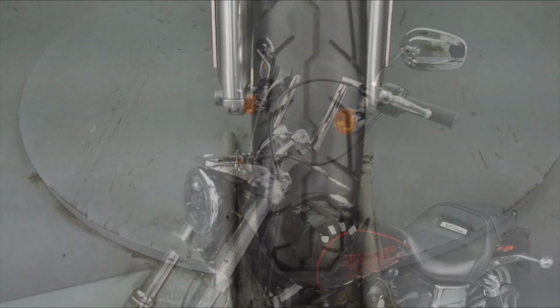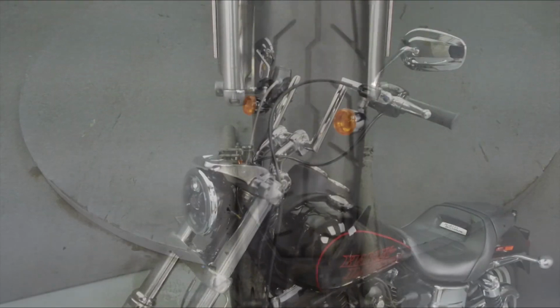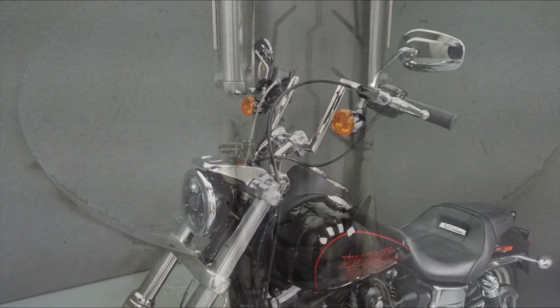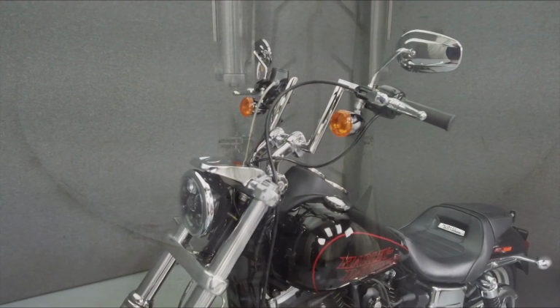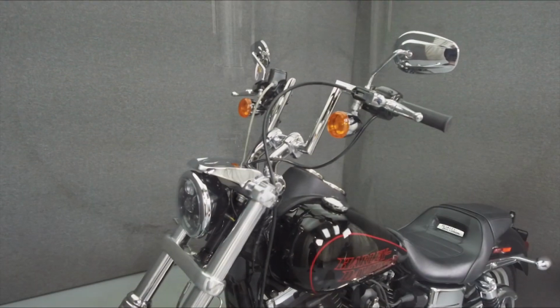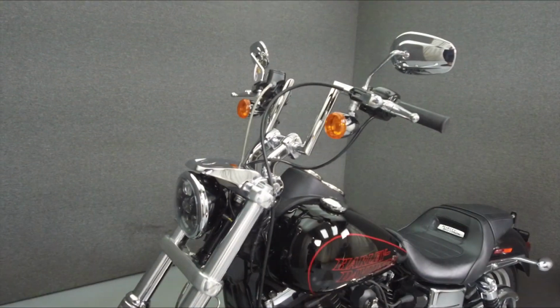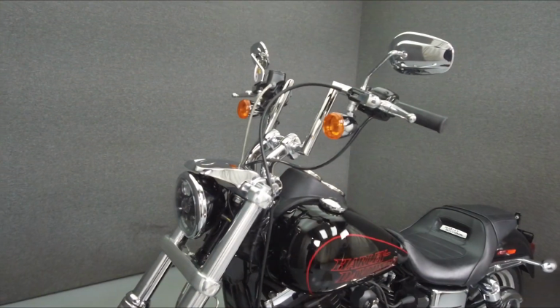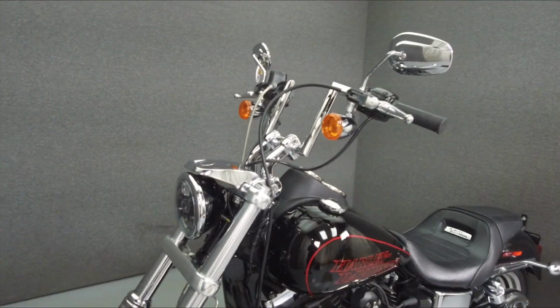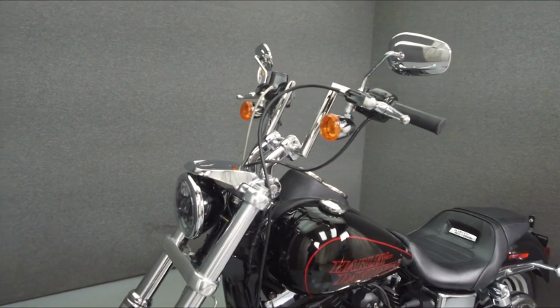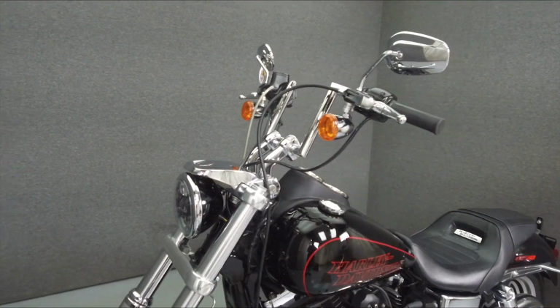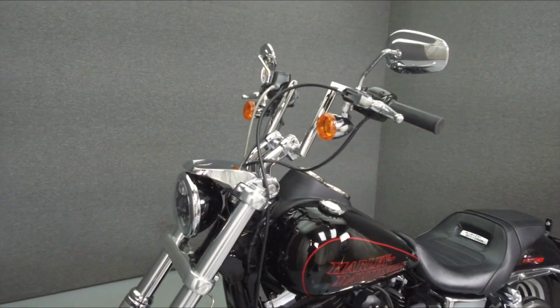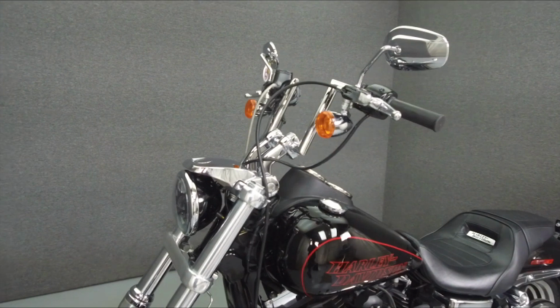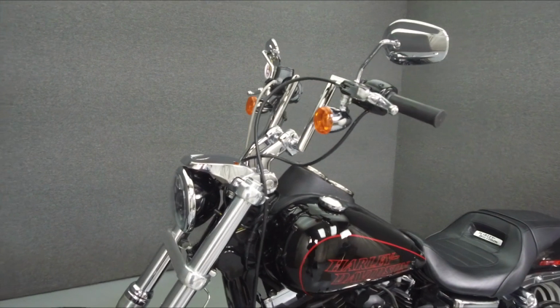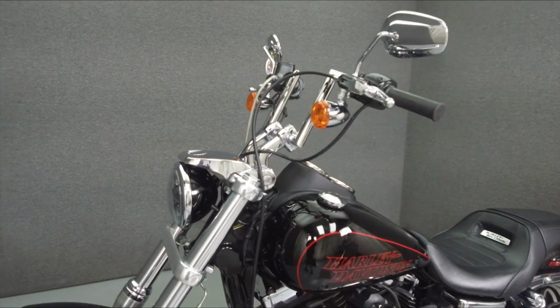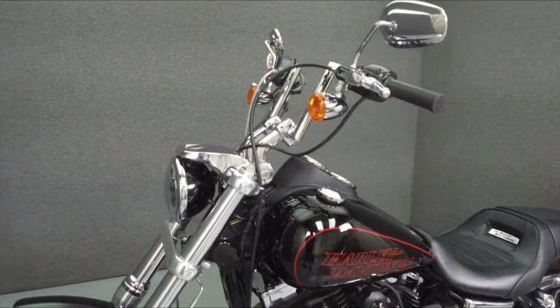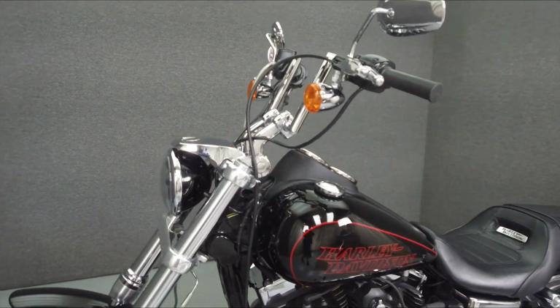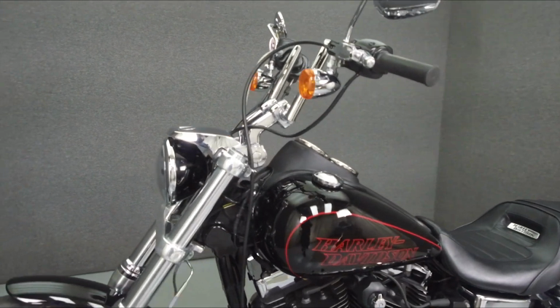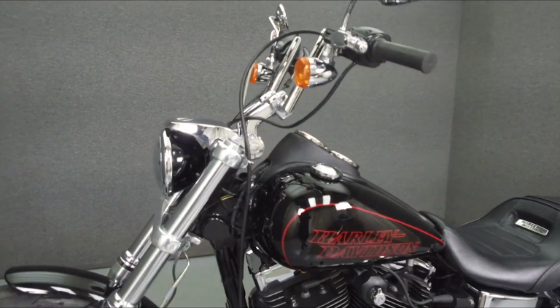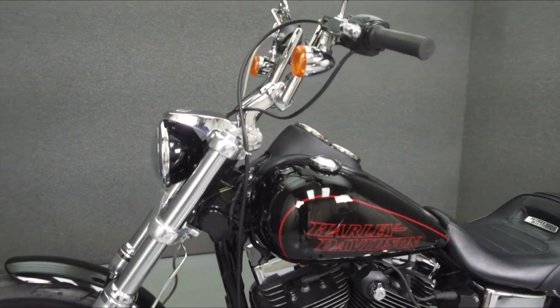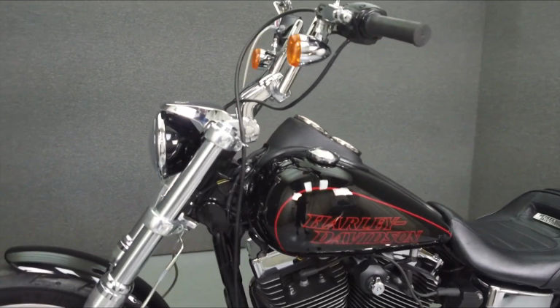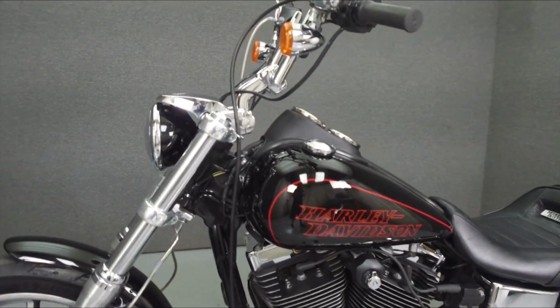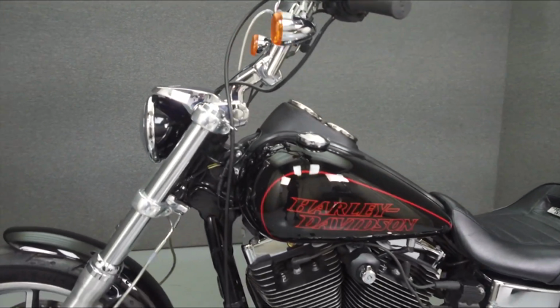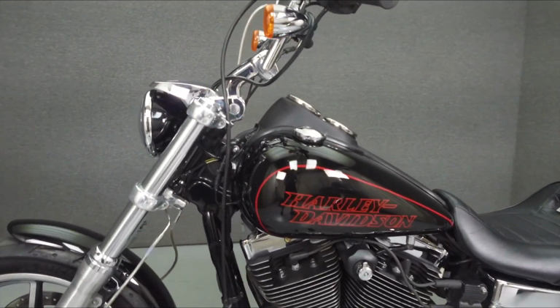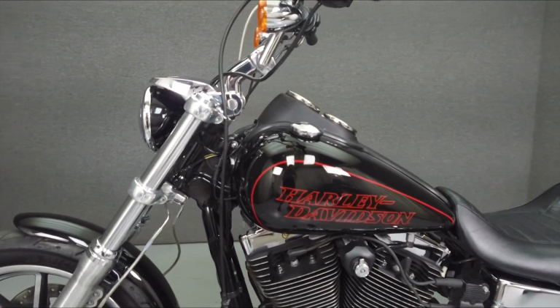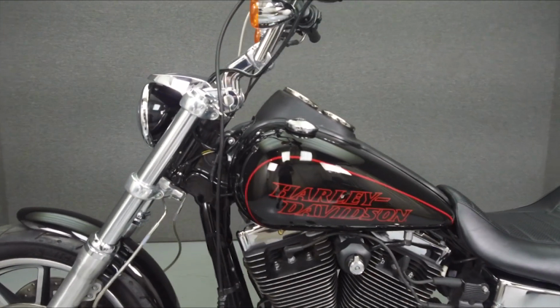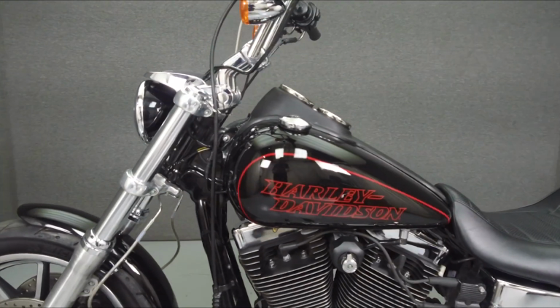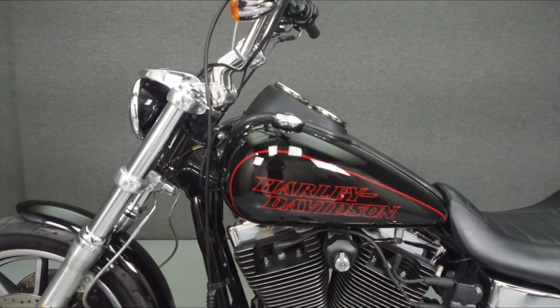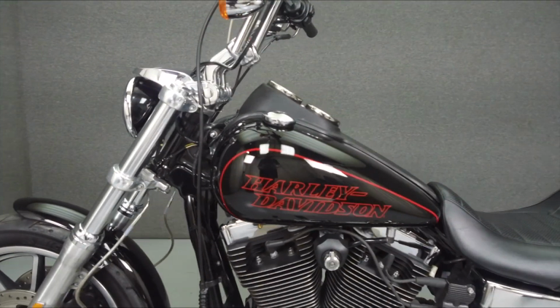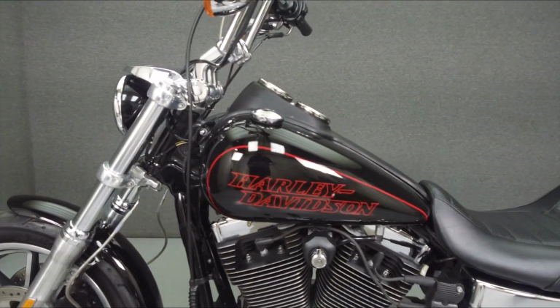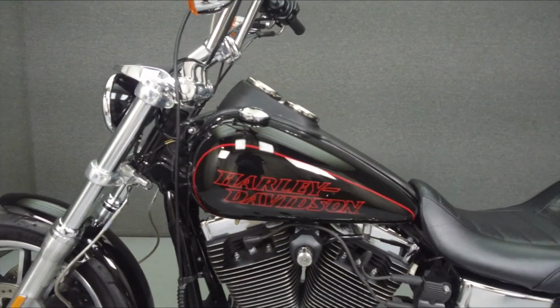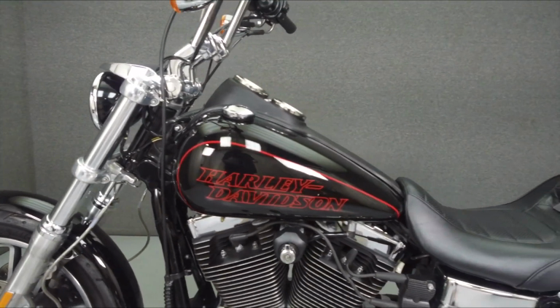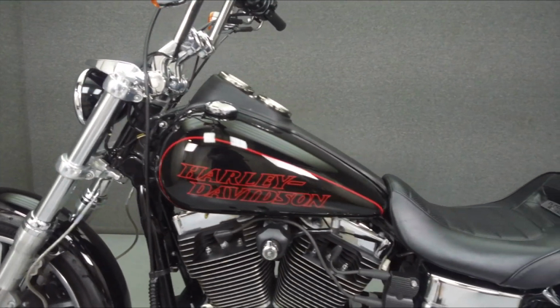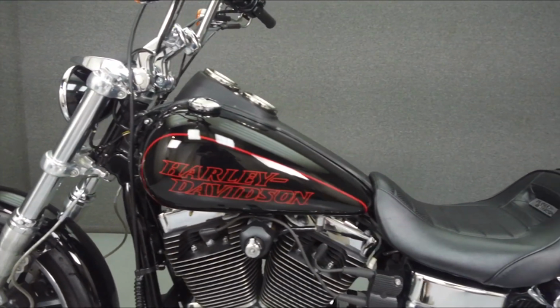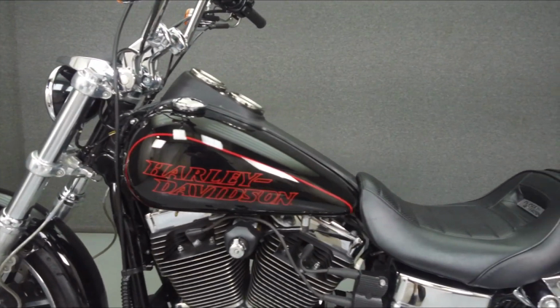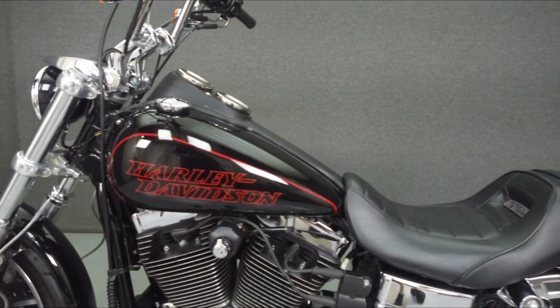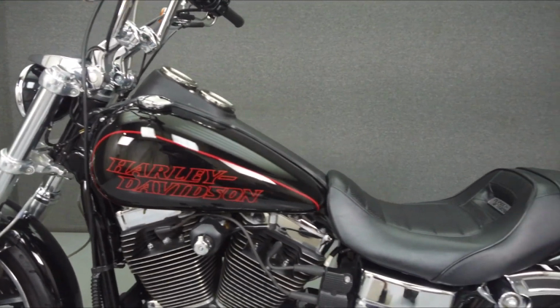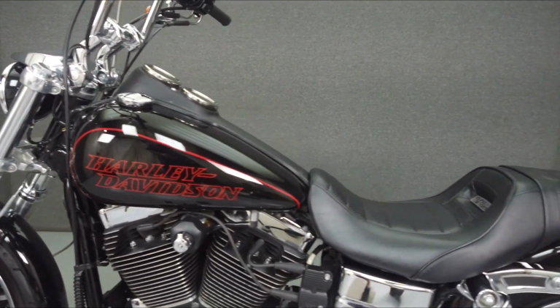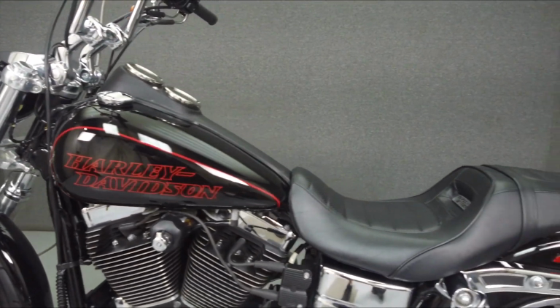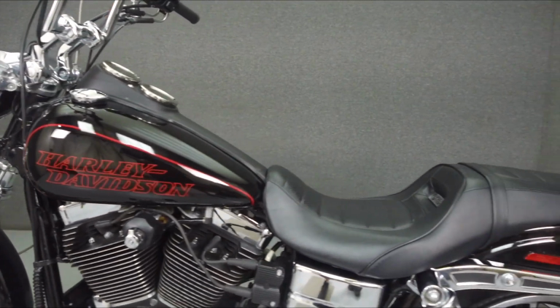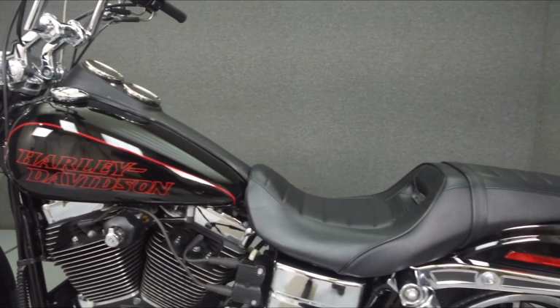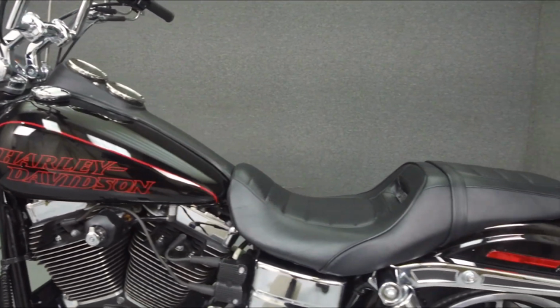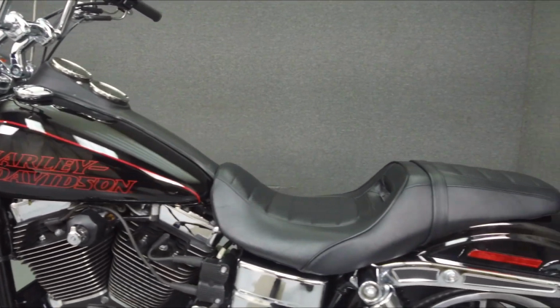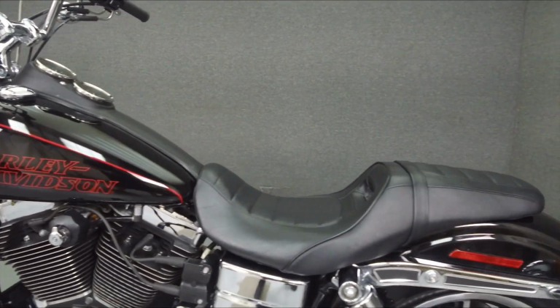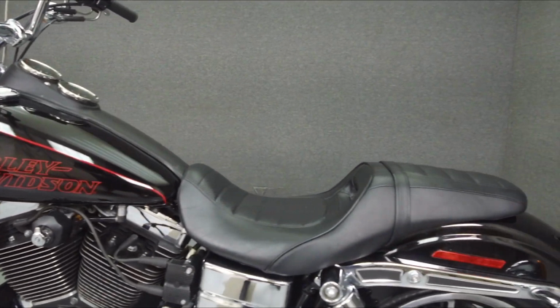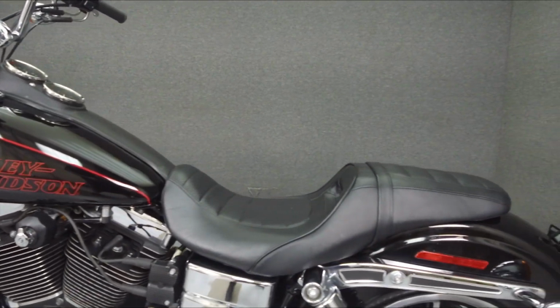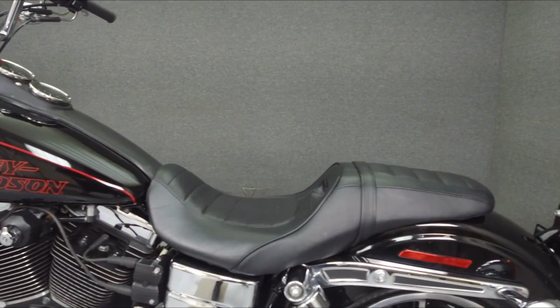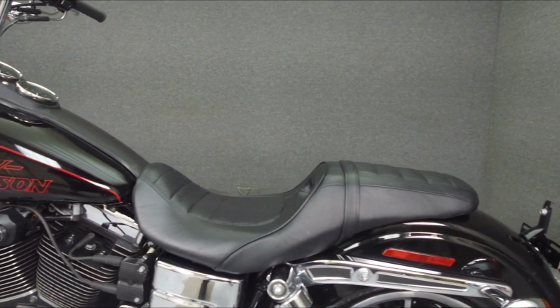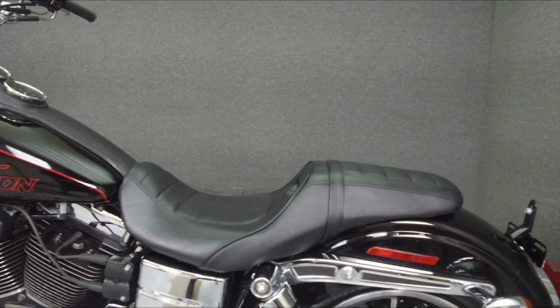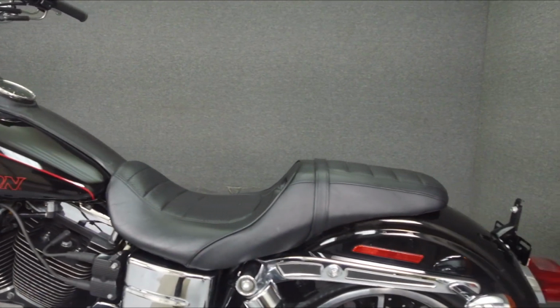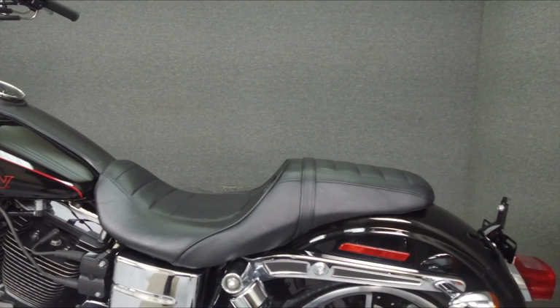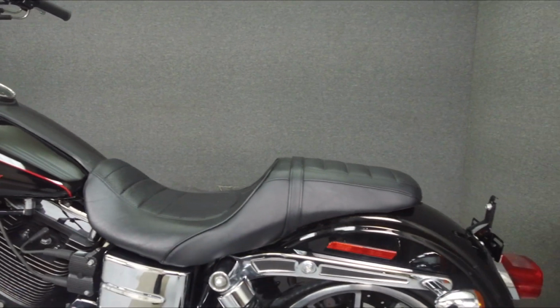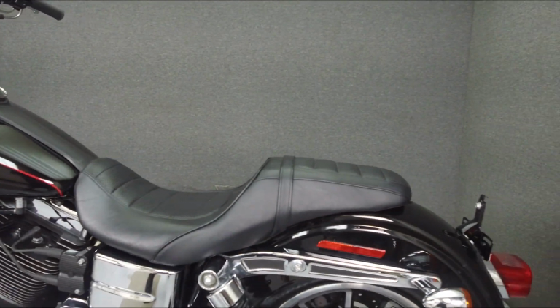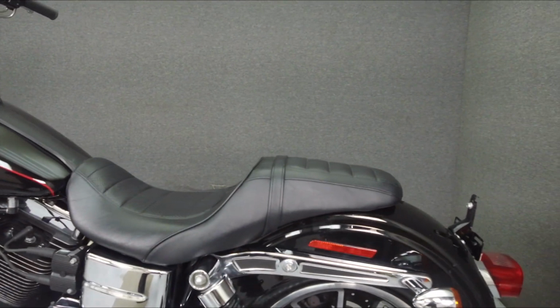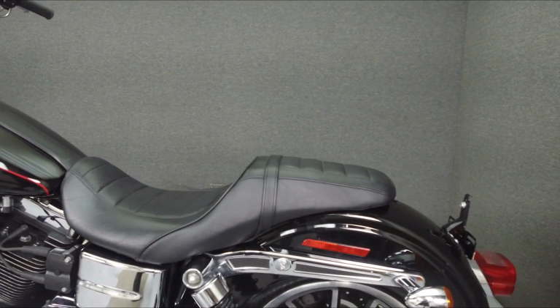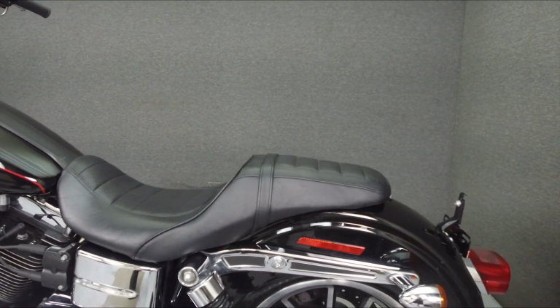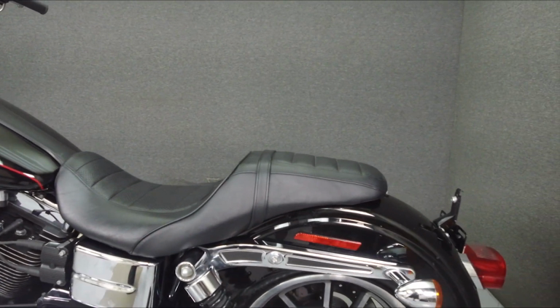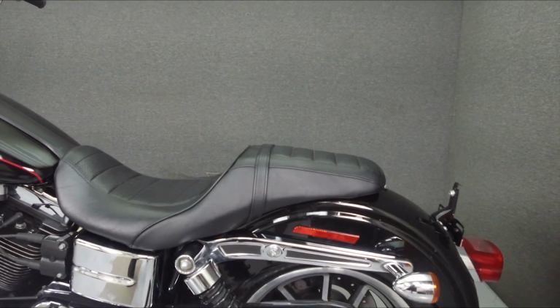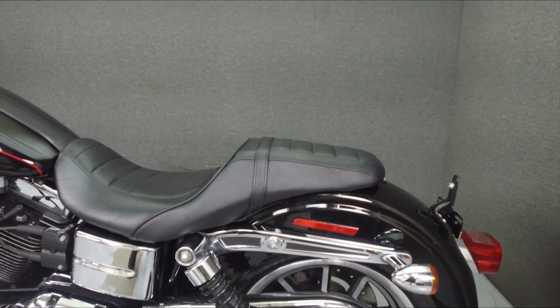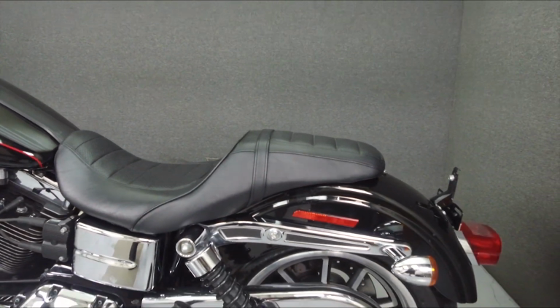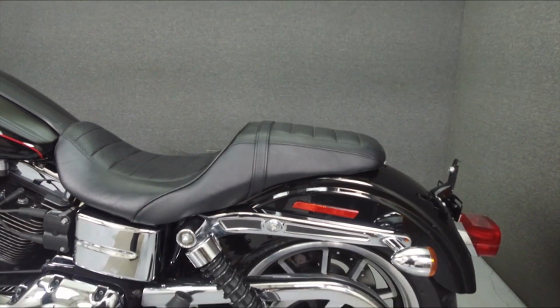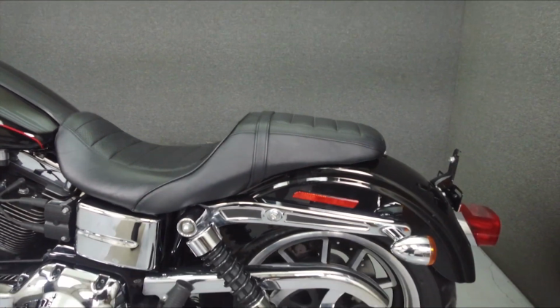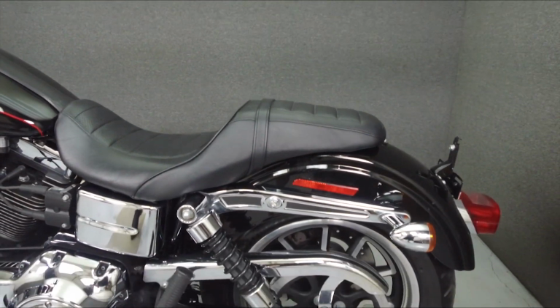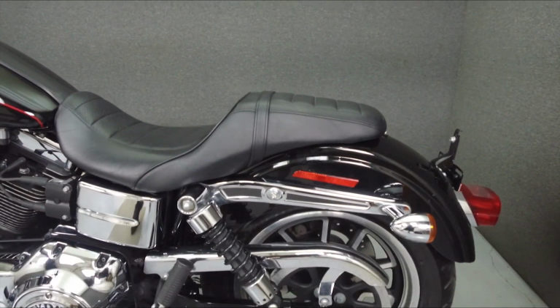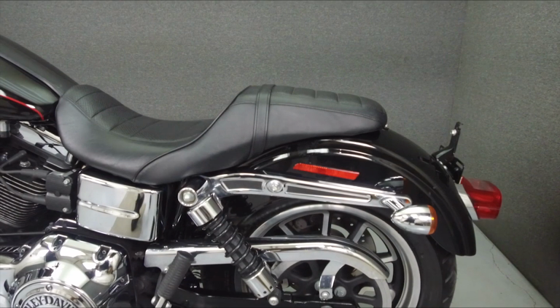This bike has been upgraded with a Reinhardt exhaust, handlebars, a maker-style headlight, and steel braided front brake lines.